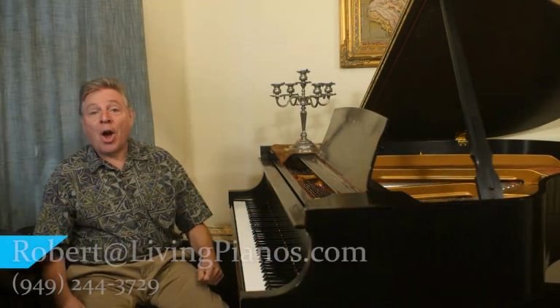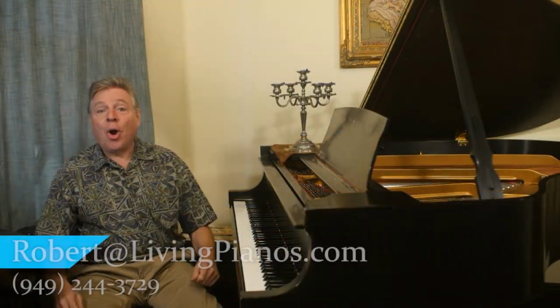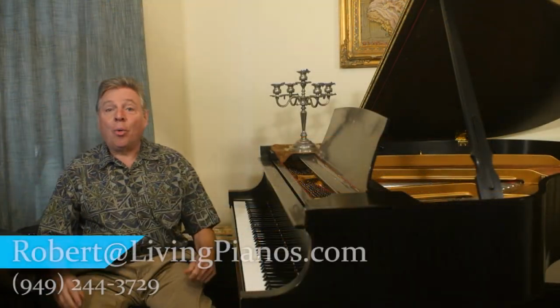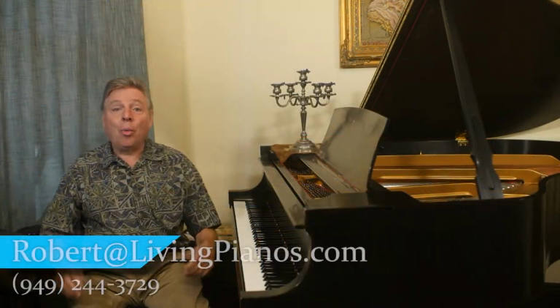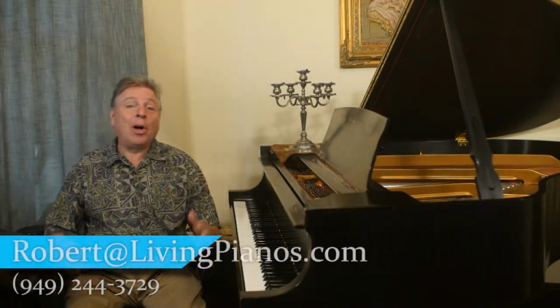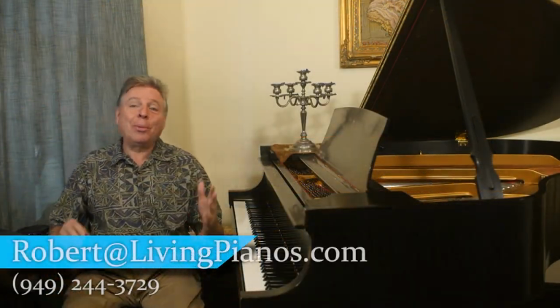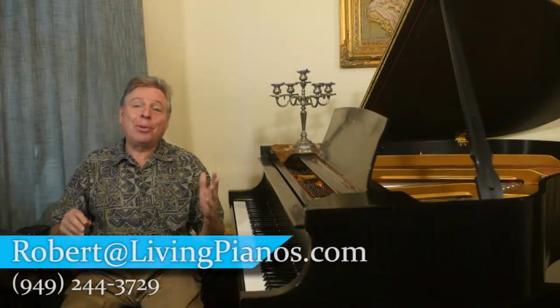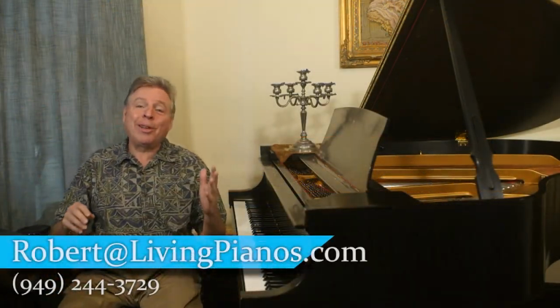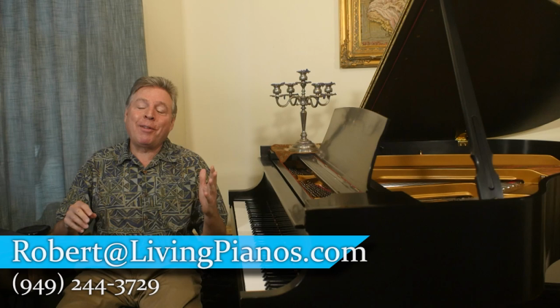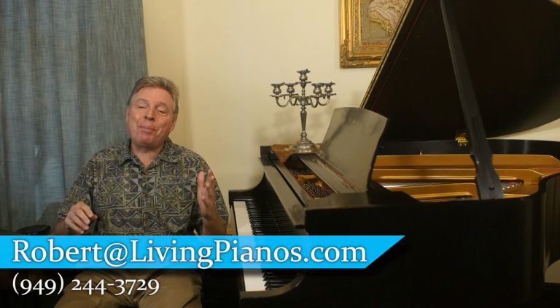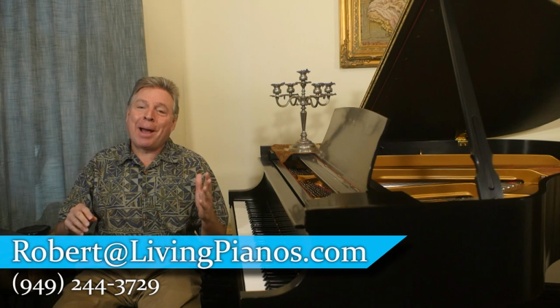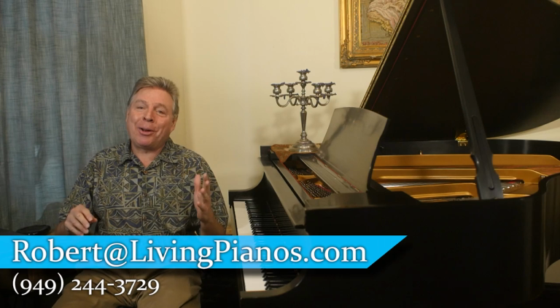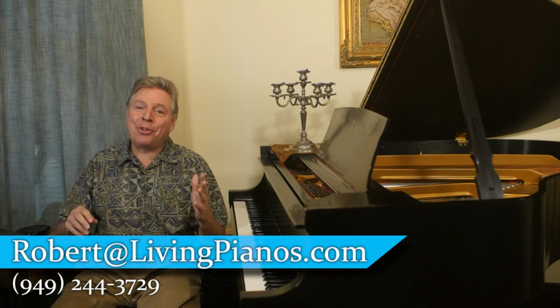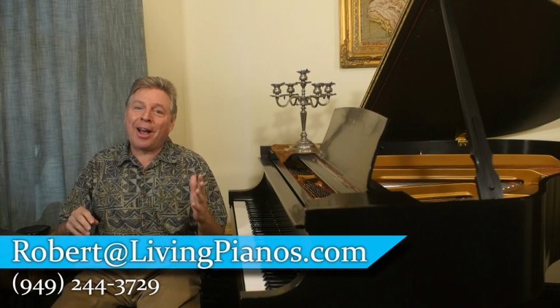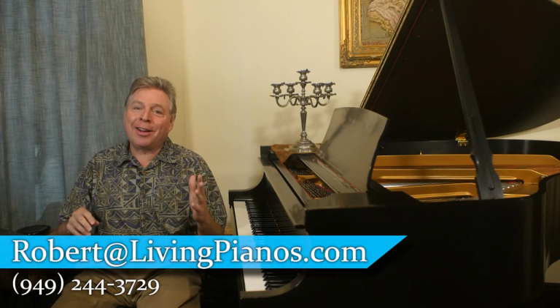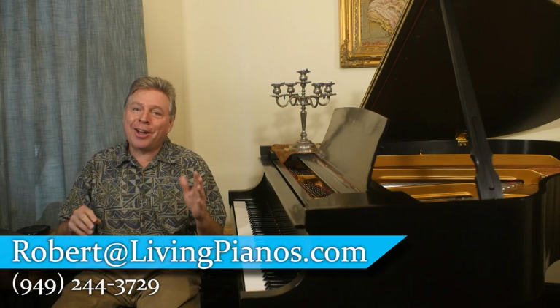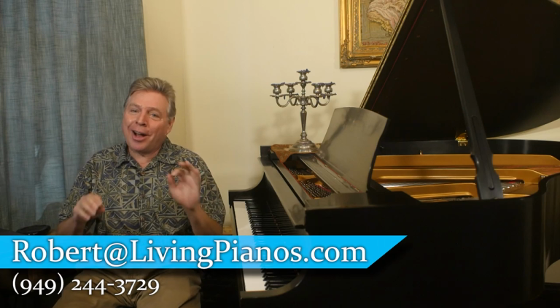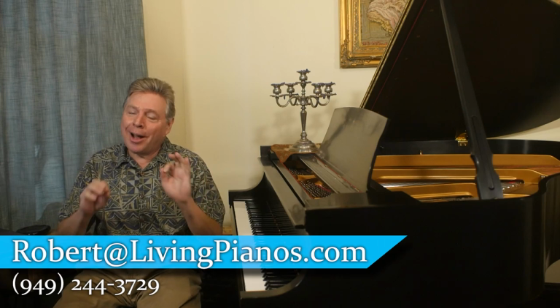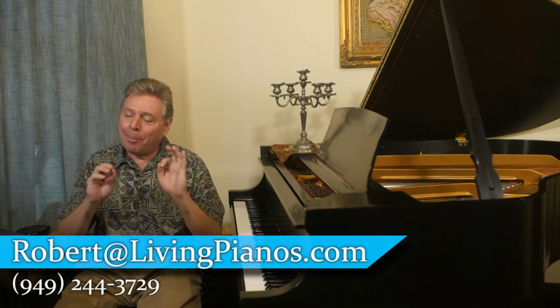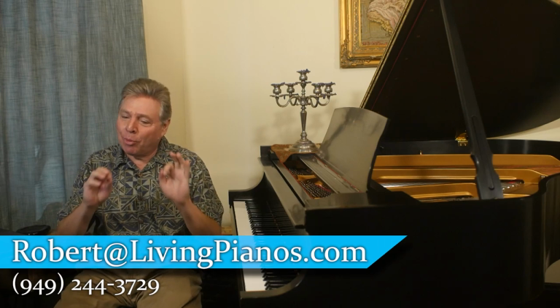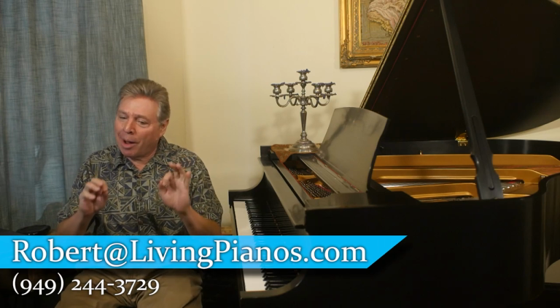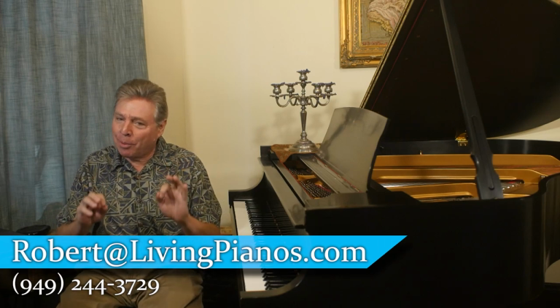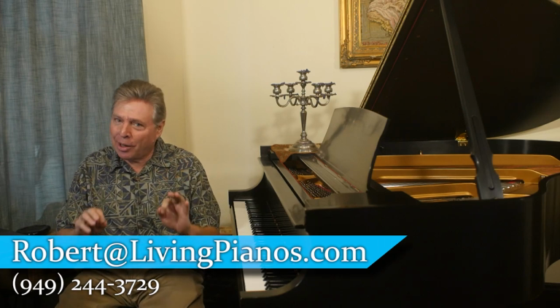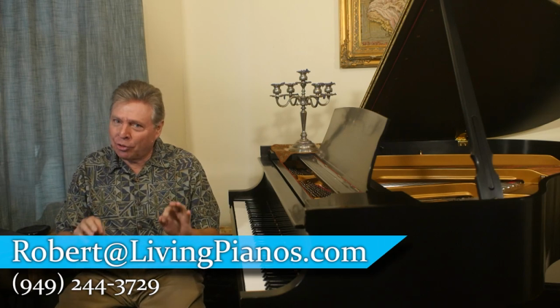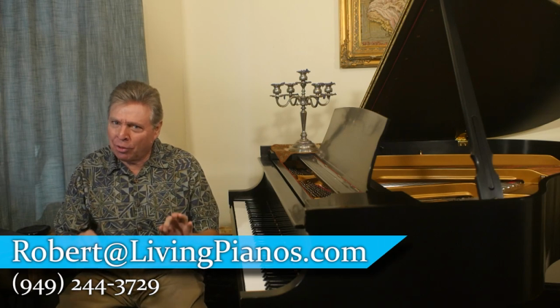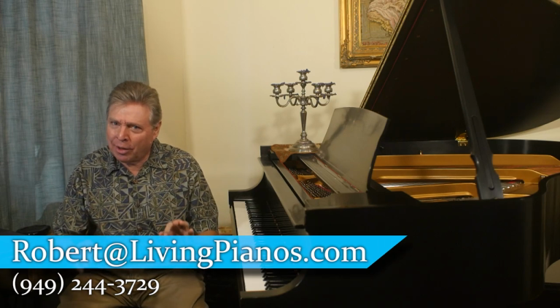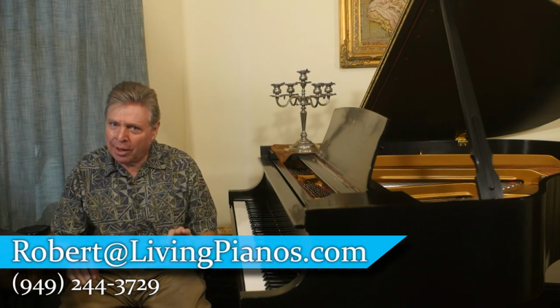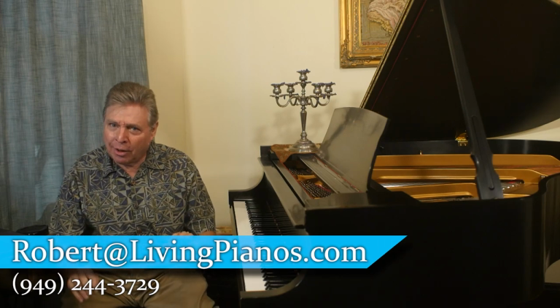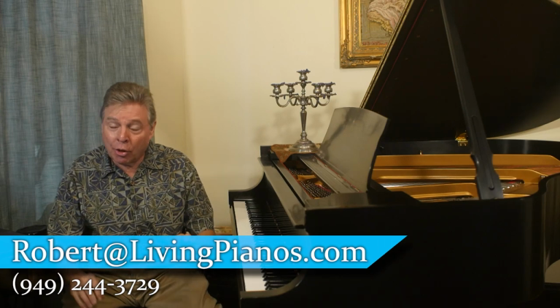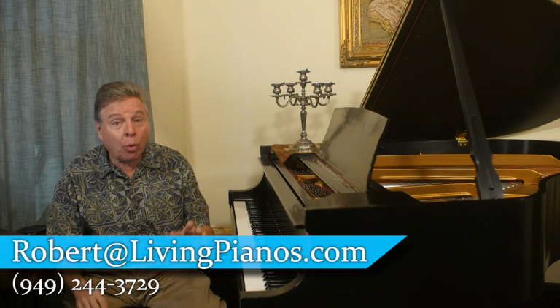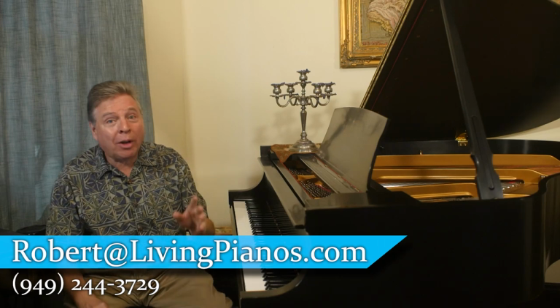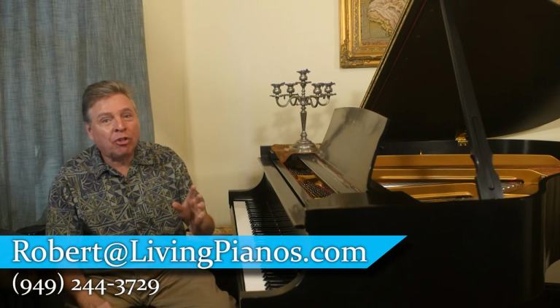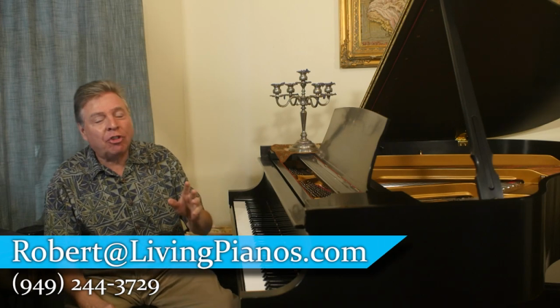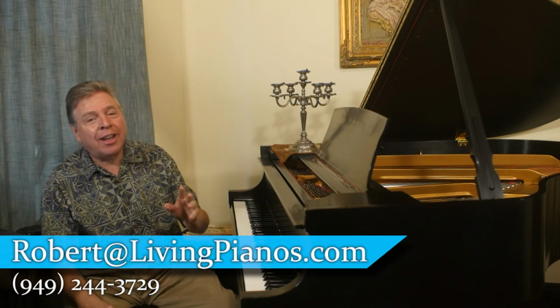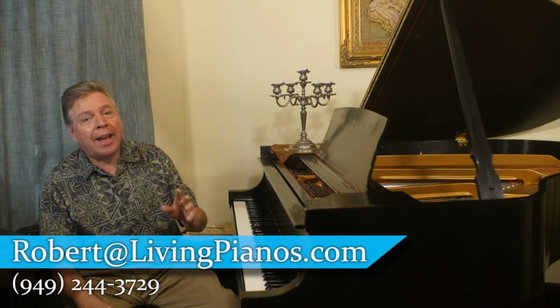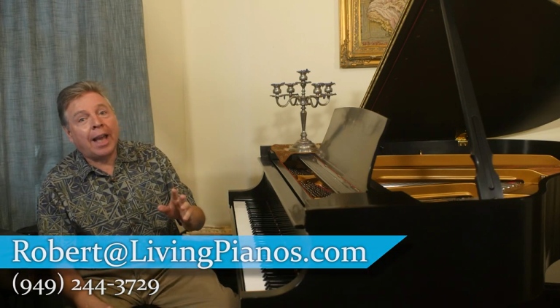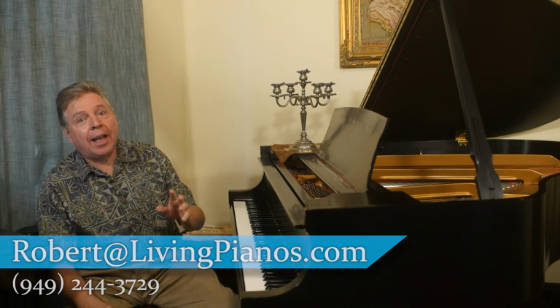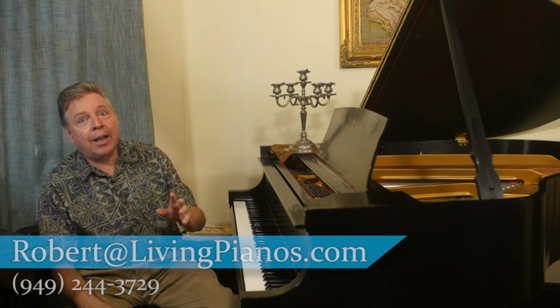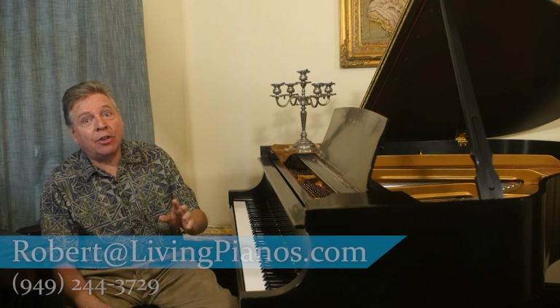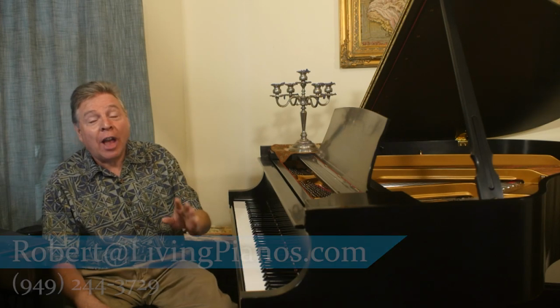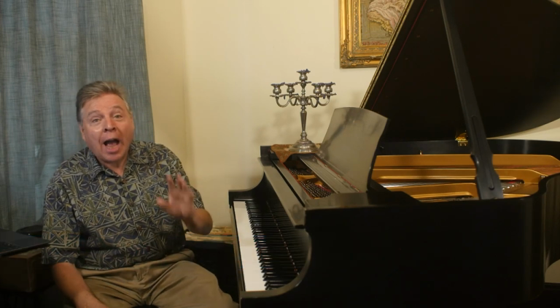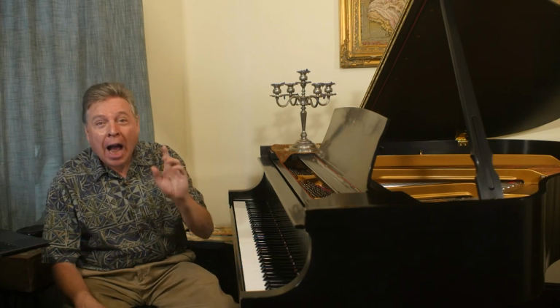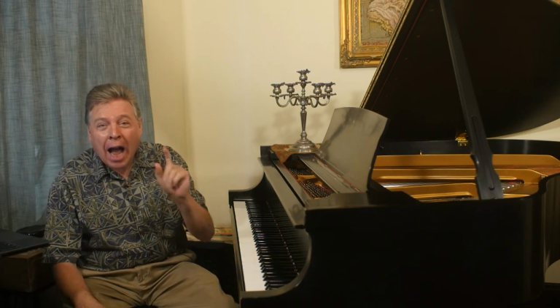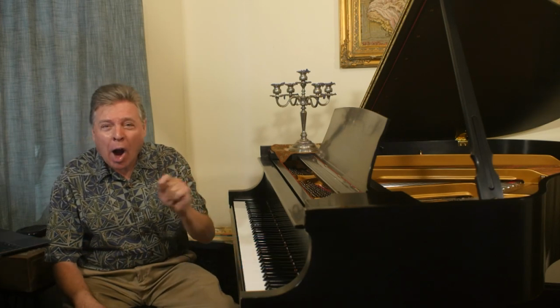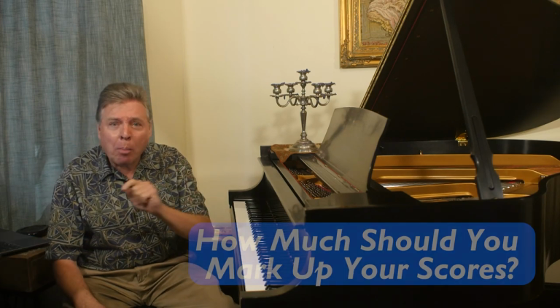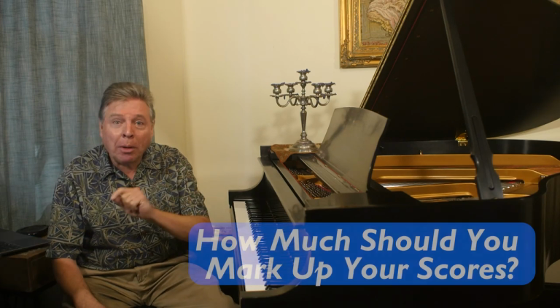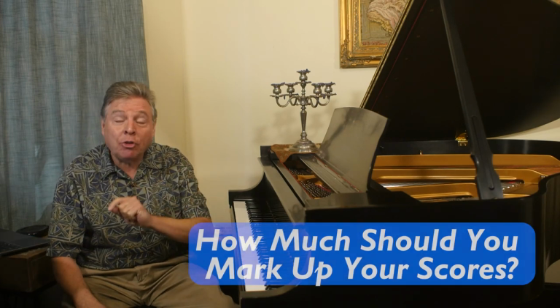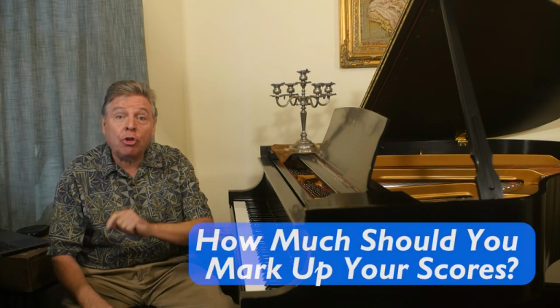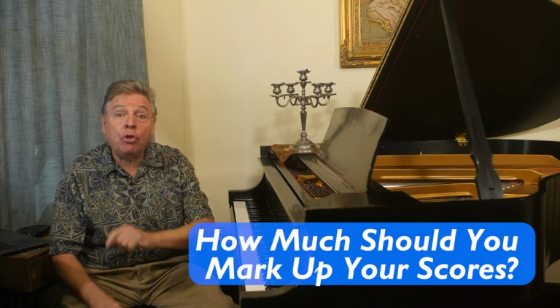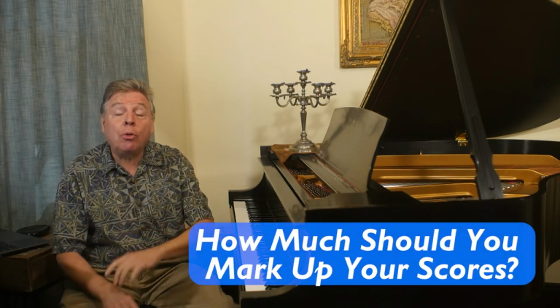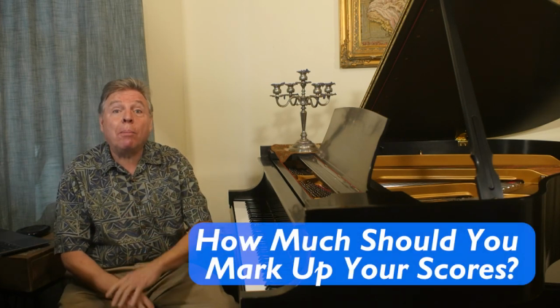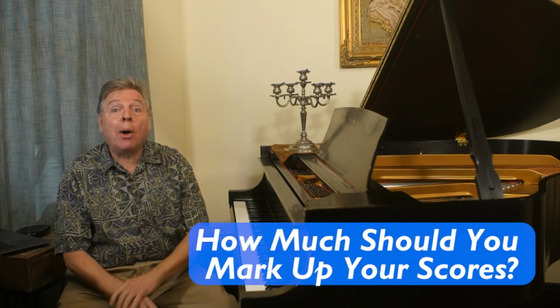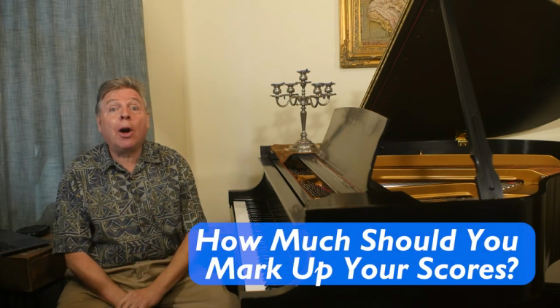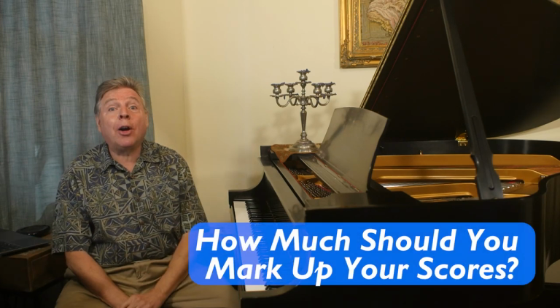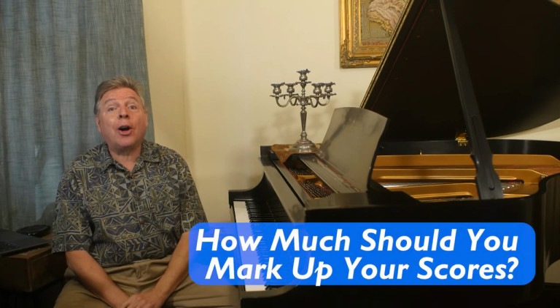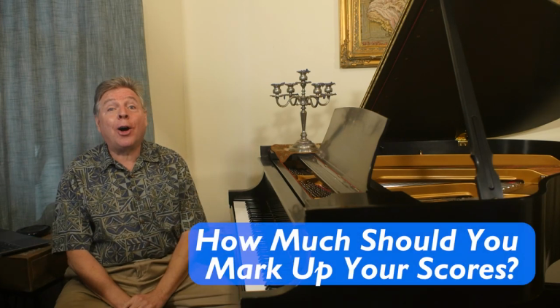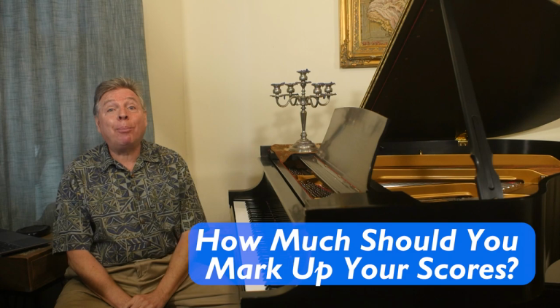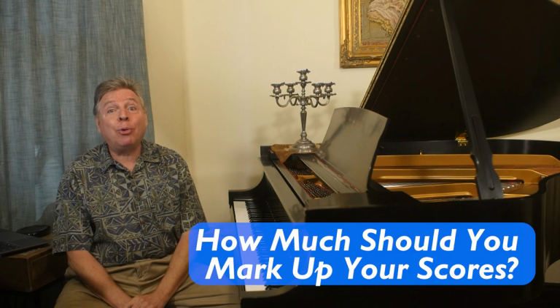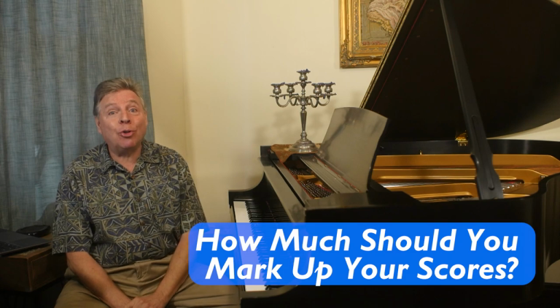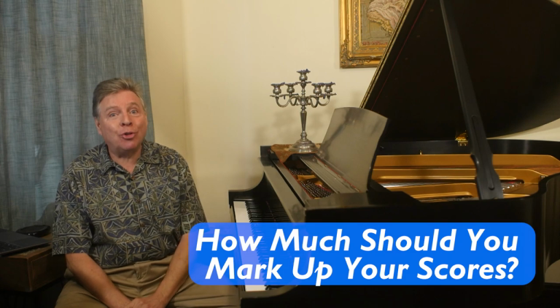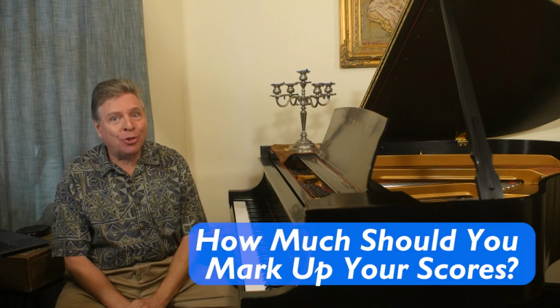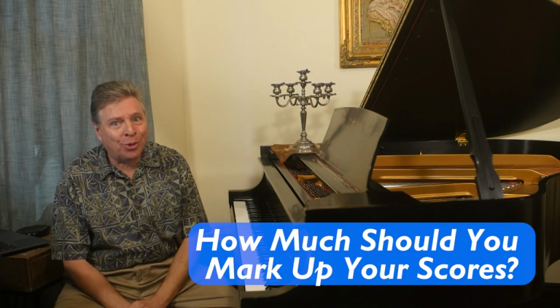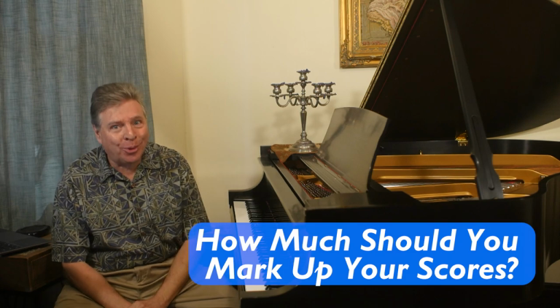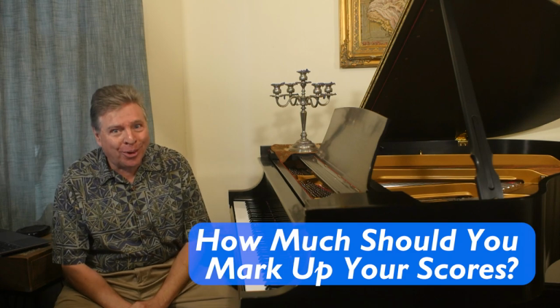Welcome to livingpianos.com. Robert Estrin here. The question today is, how much should you mark up your scores?